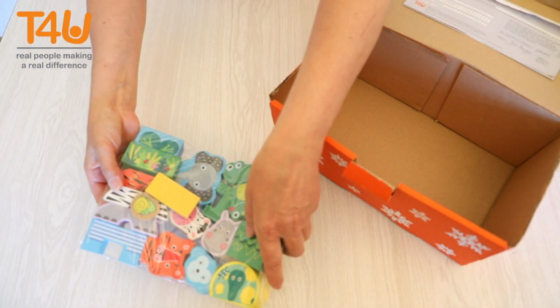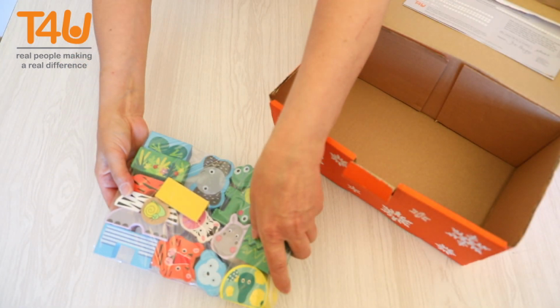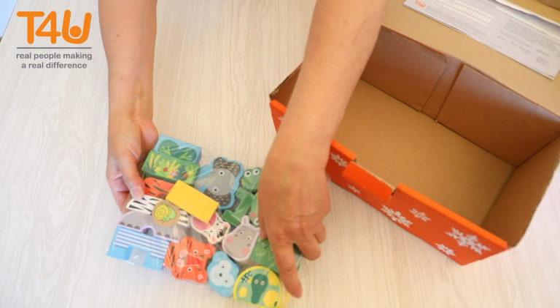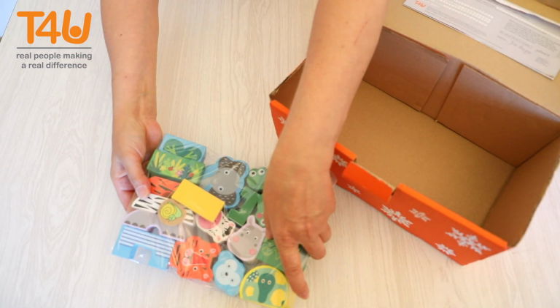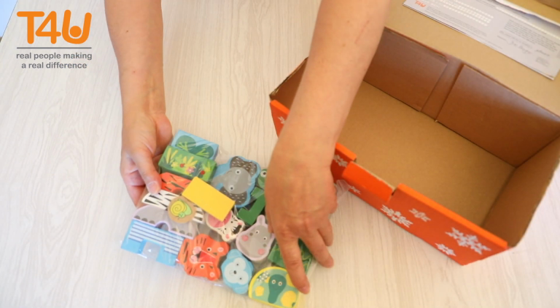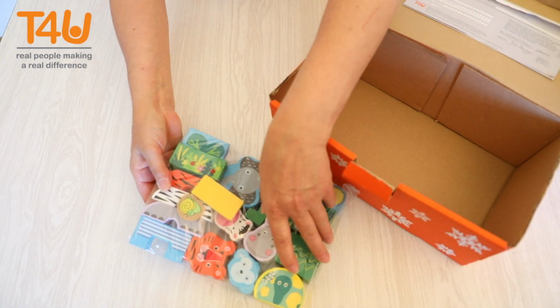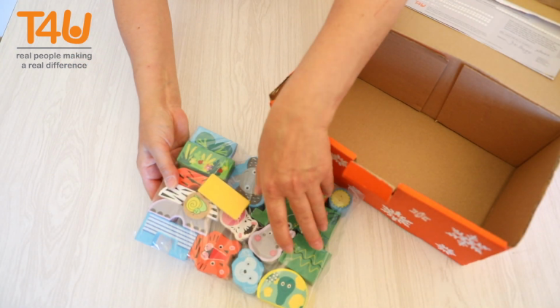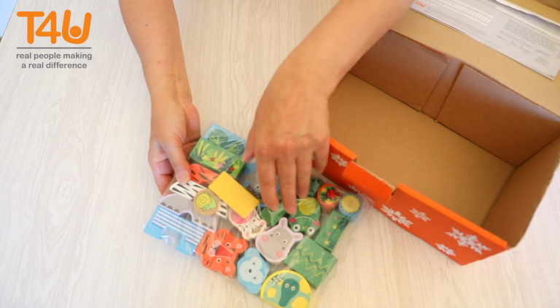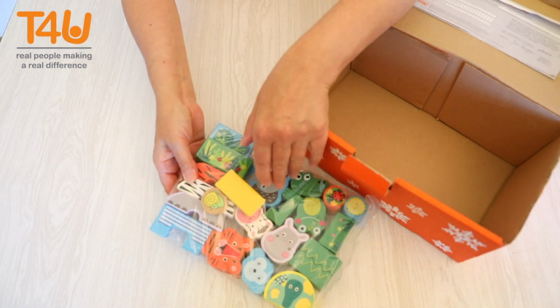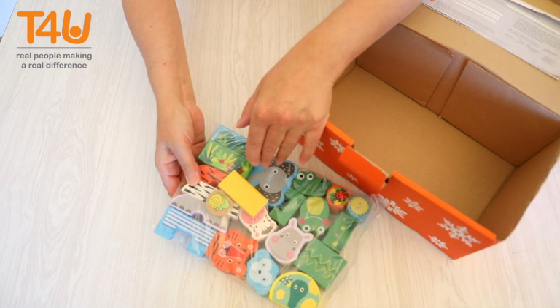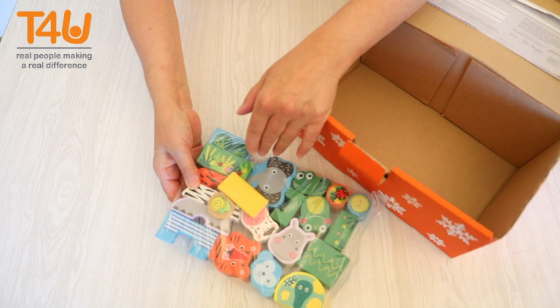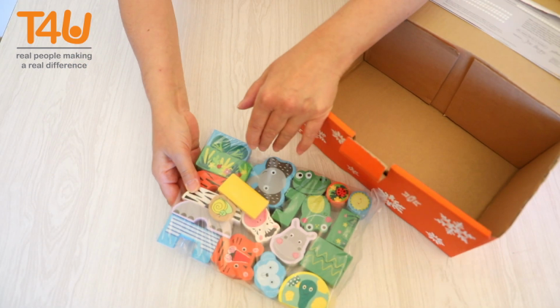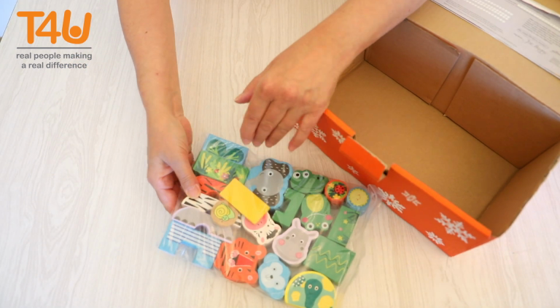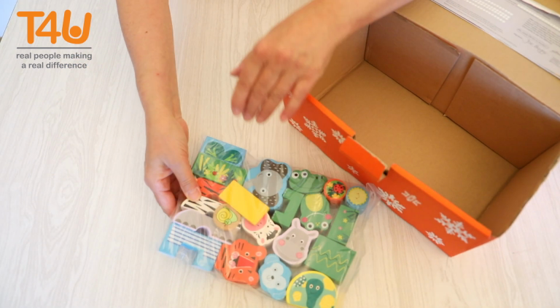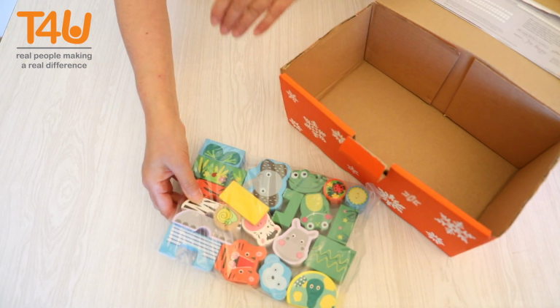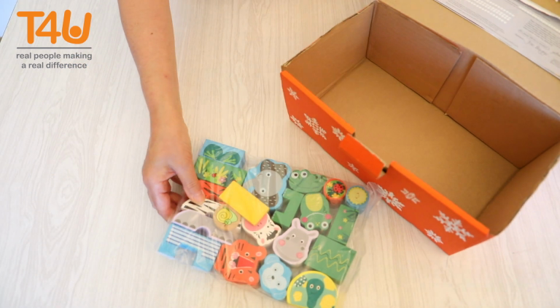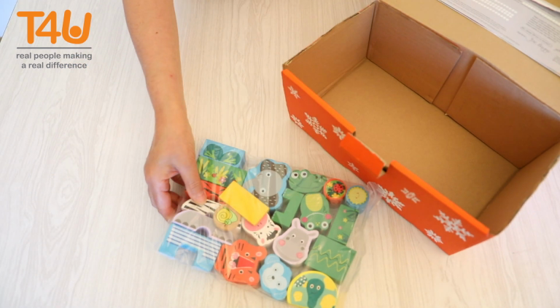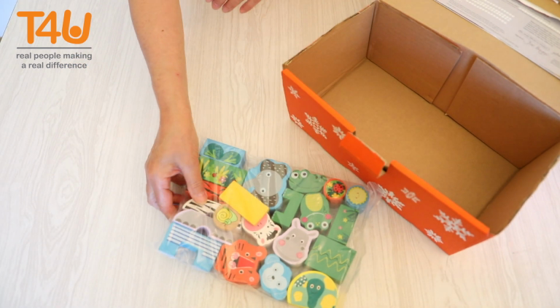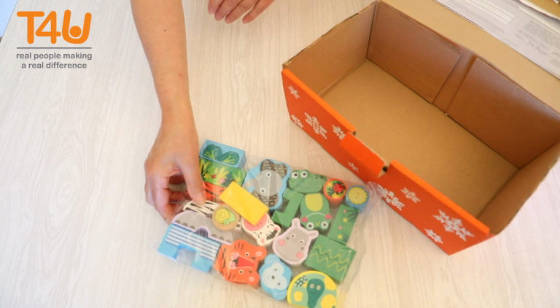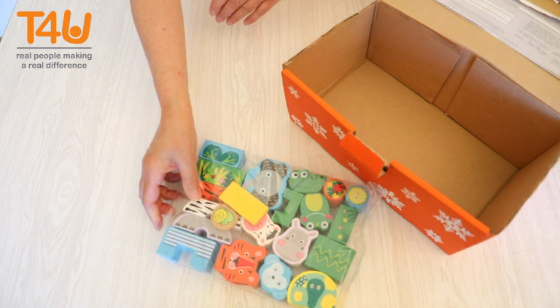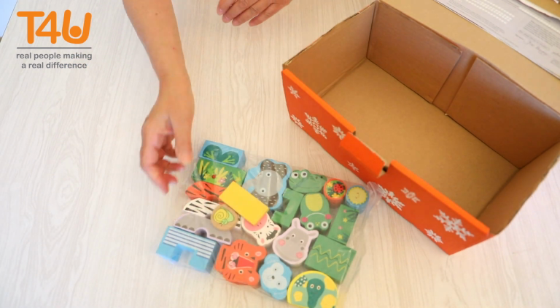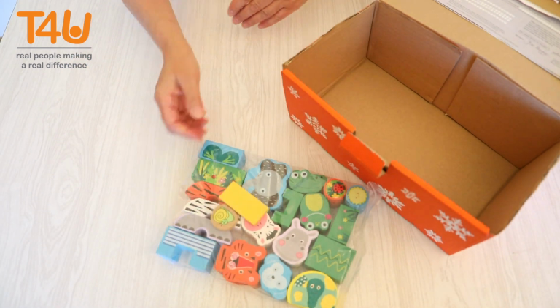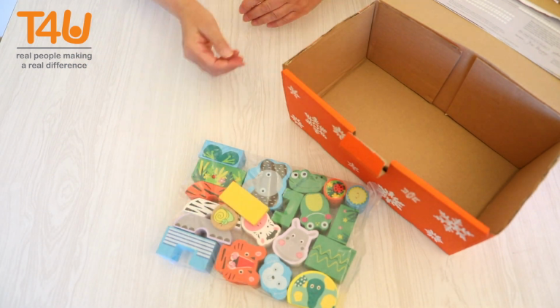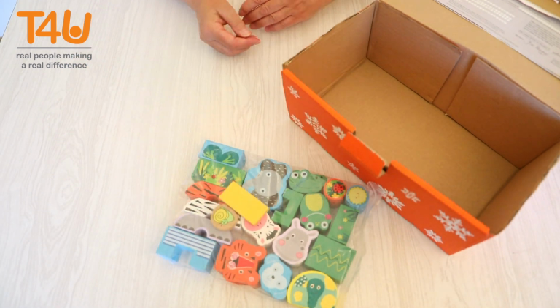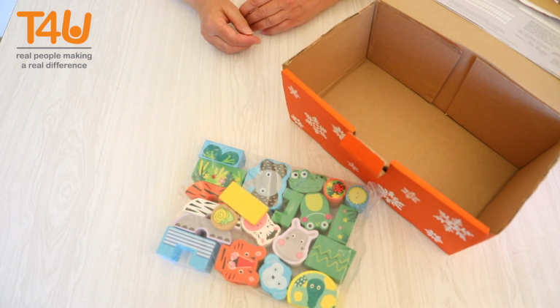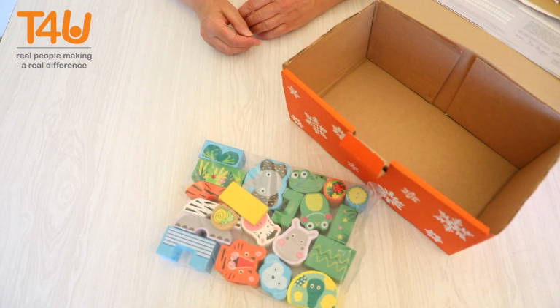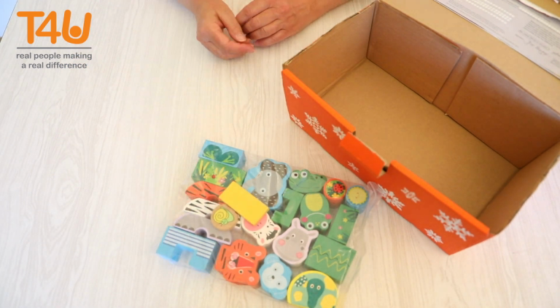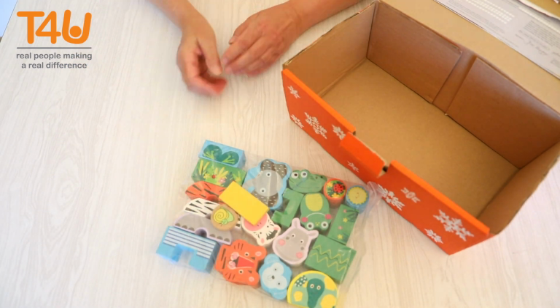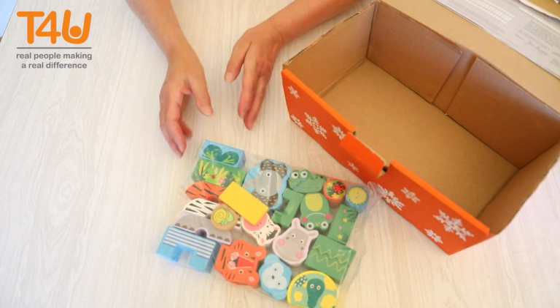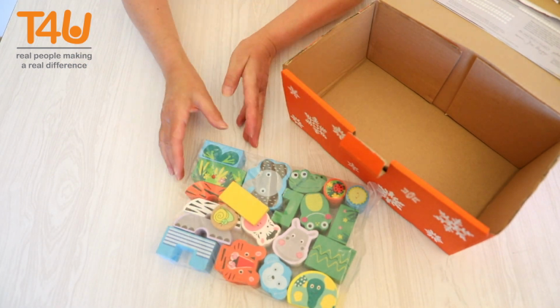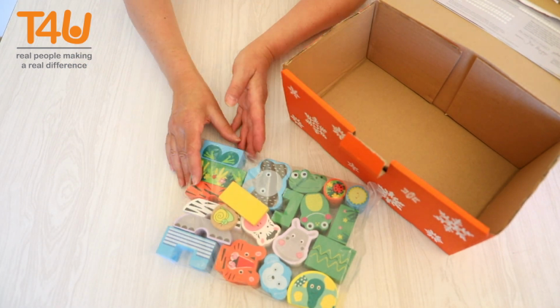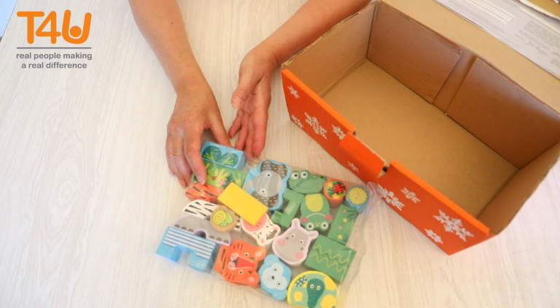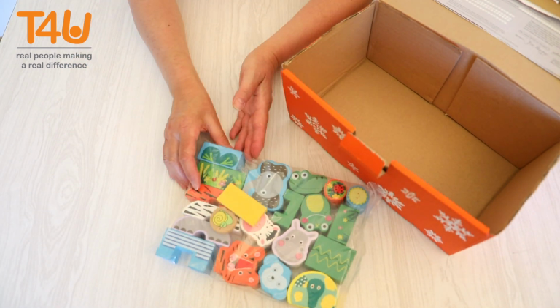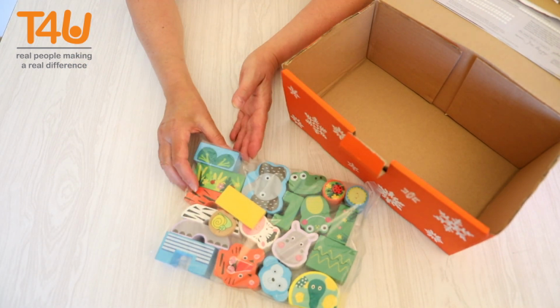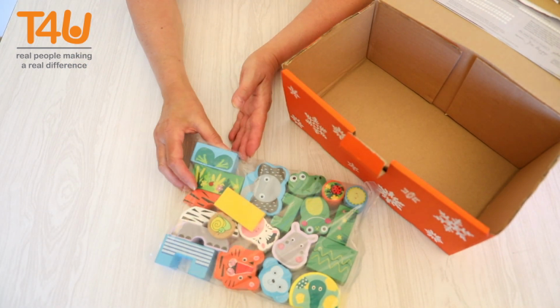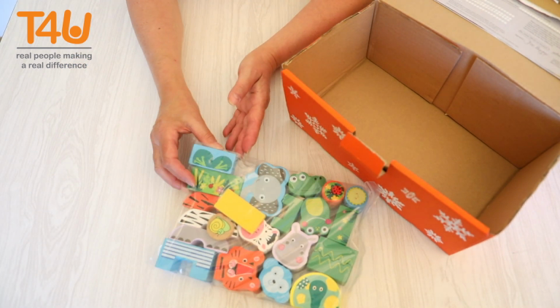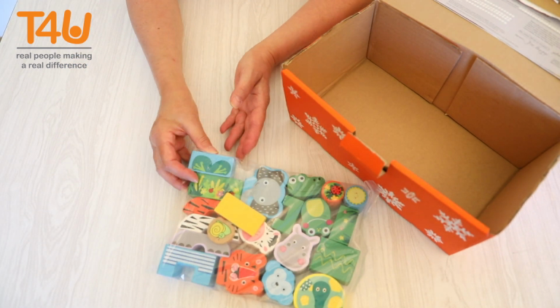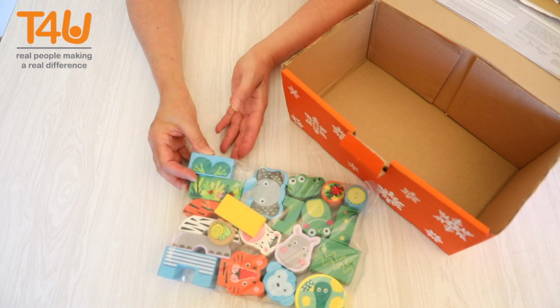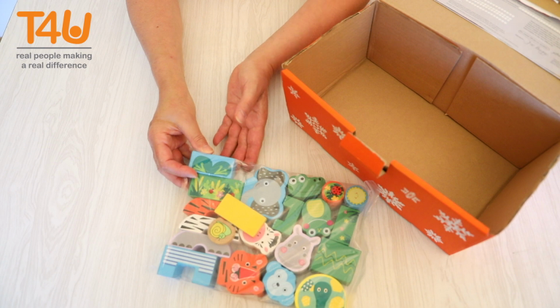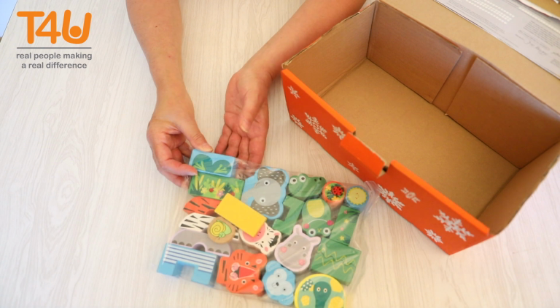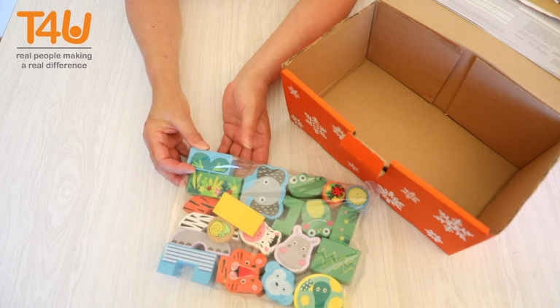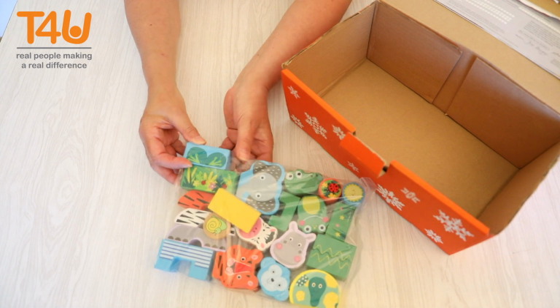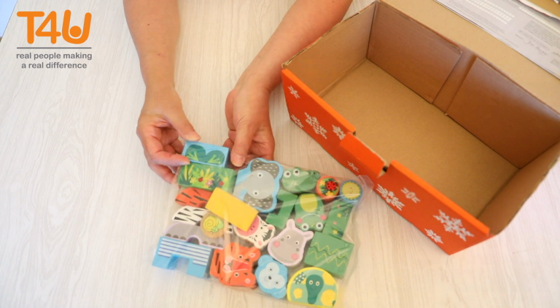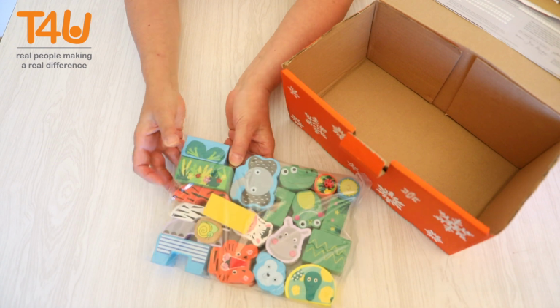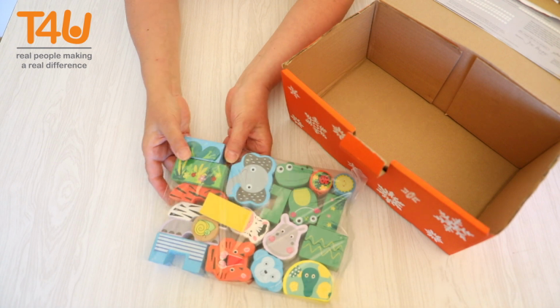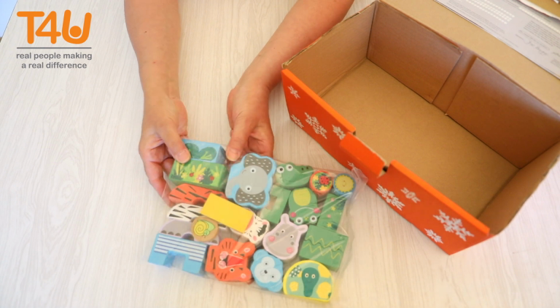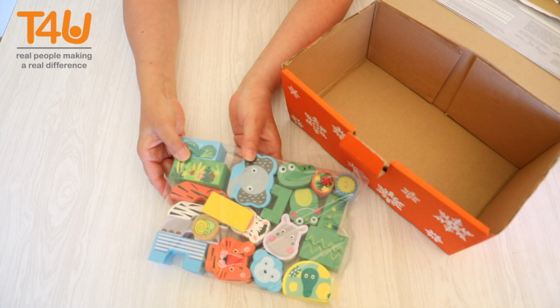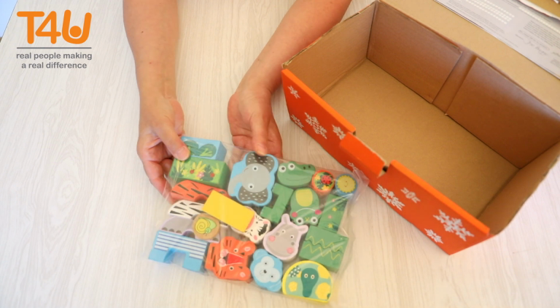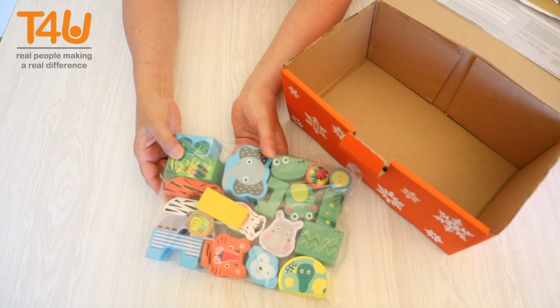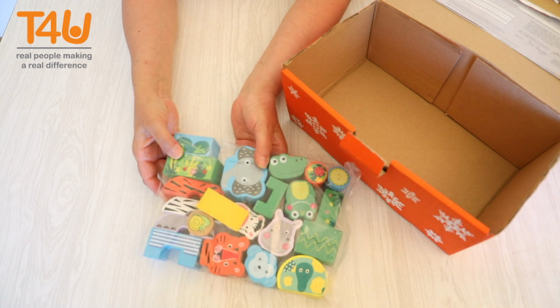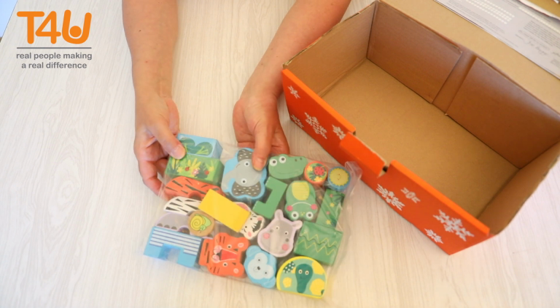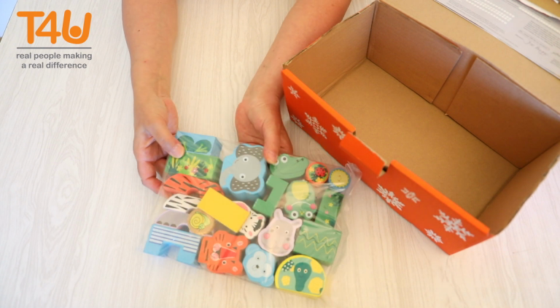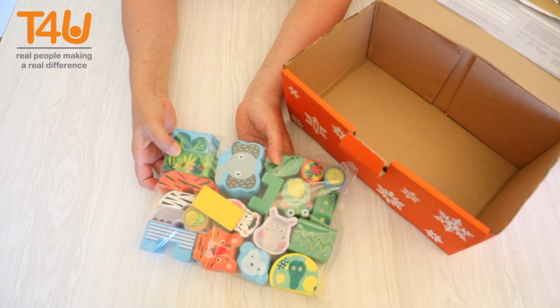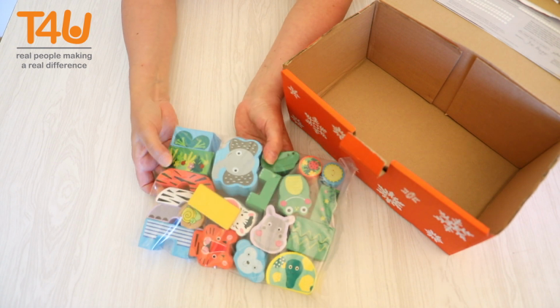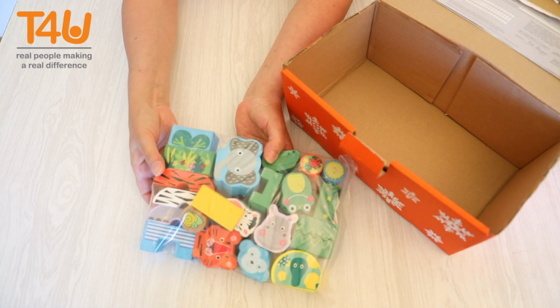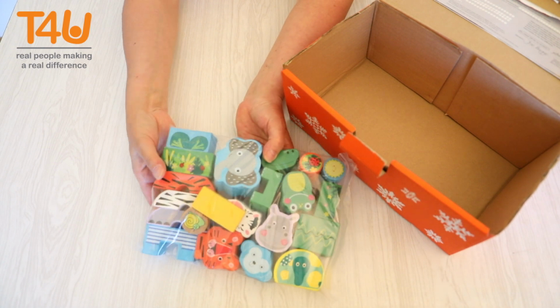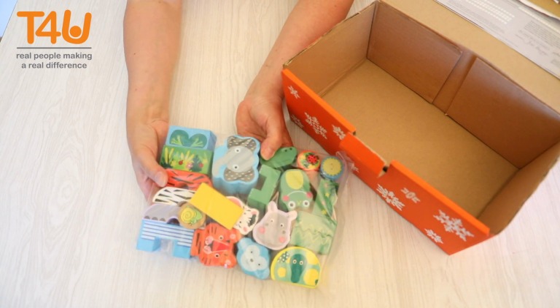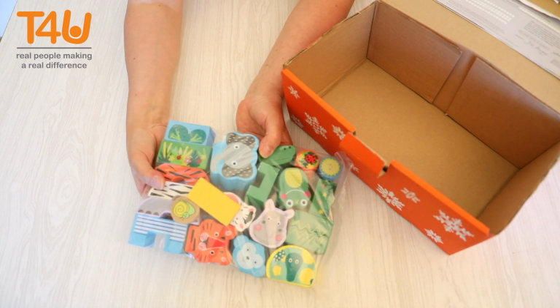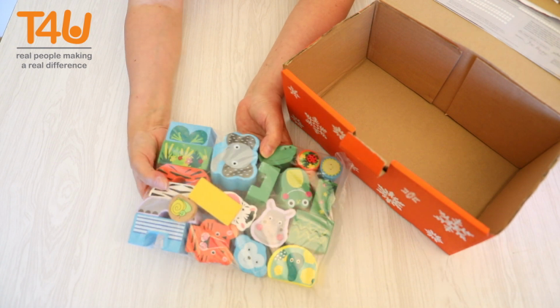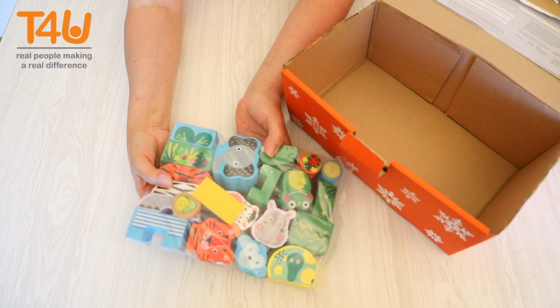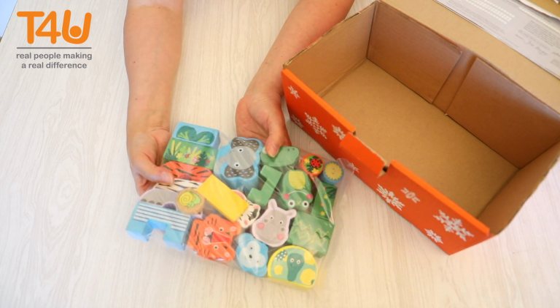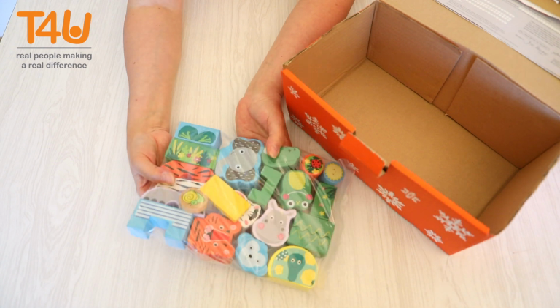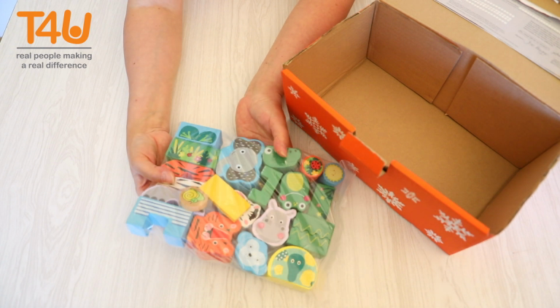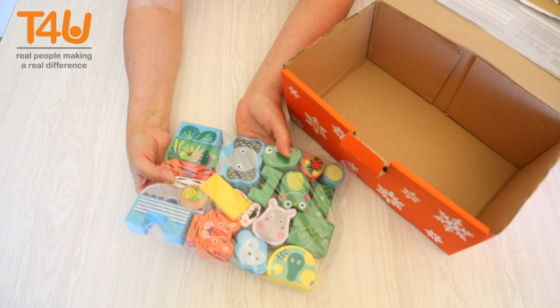The last item here is a set of wooden animal puzzles. Imagine the games it could create and the hours of joy it will bring.